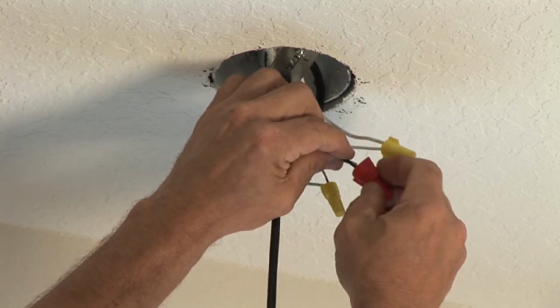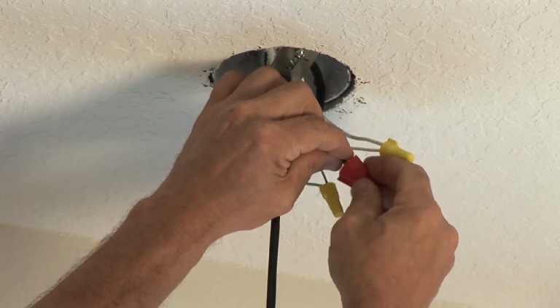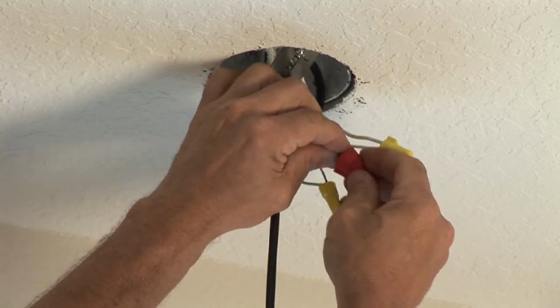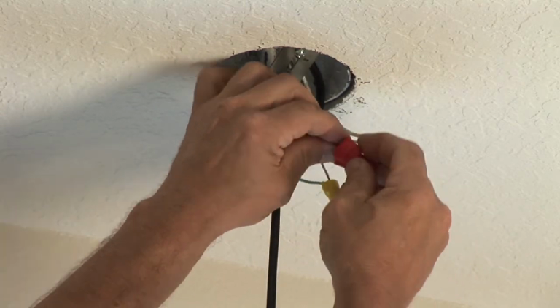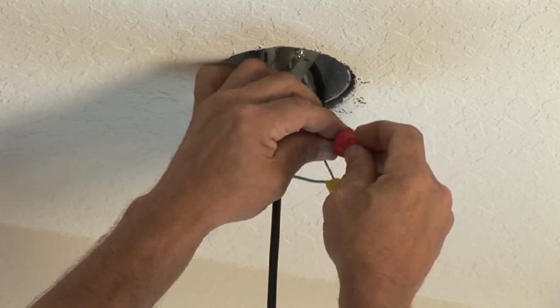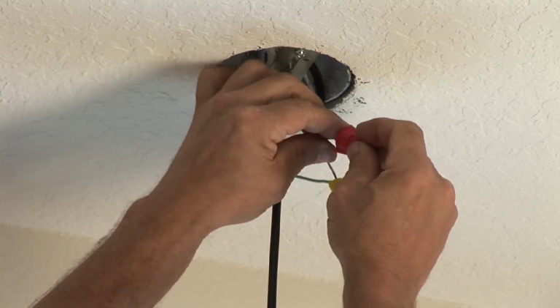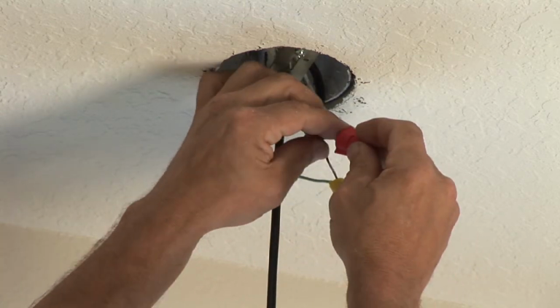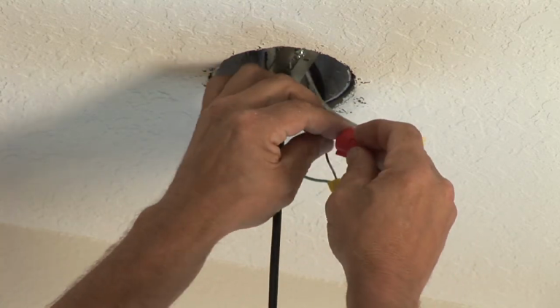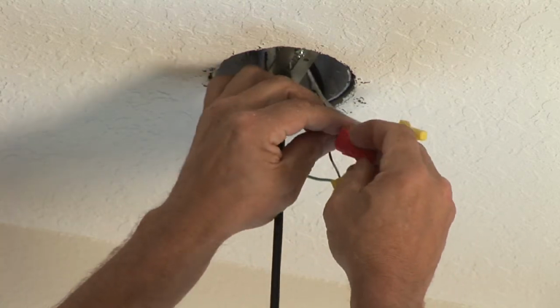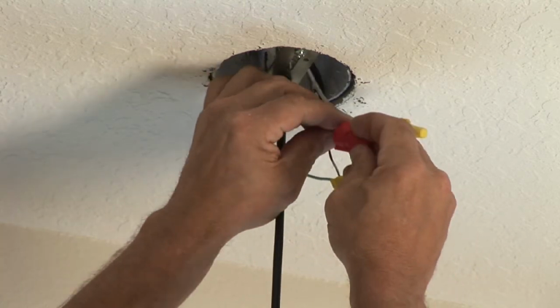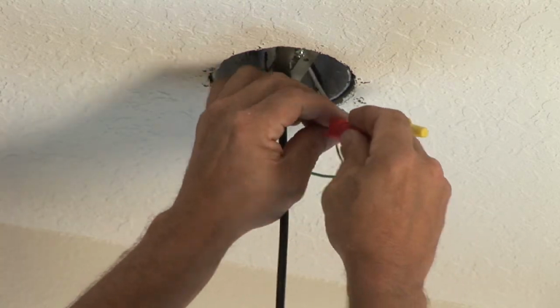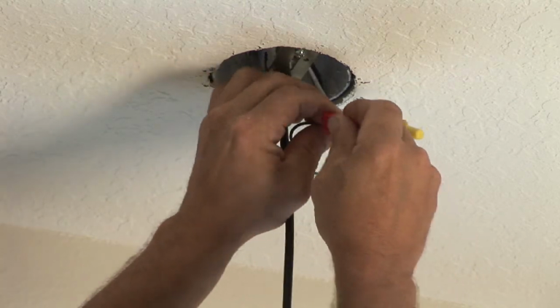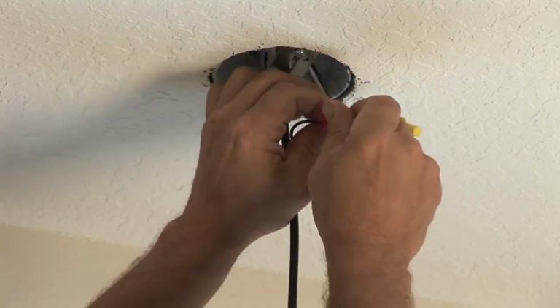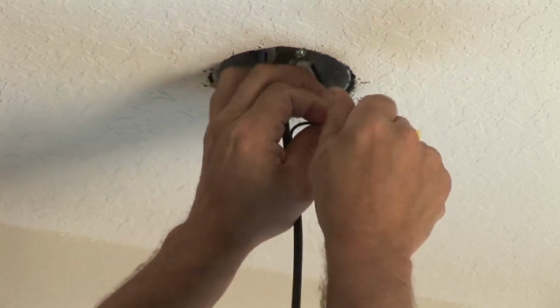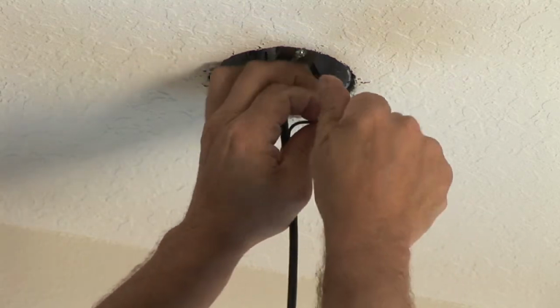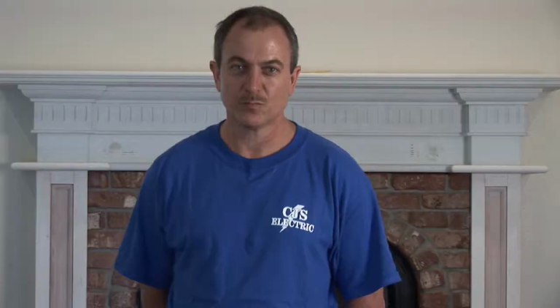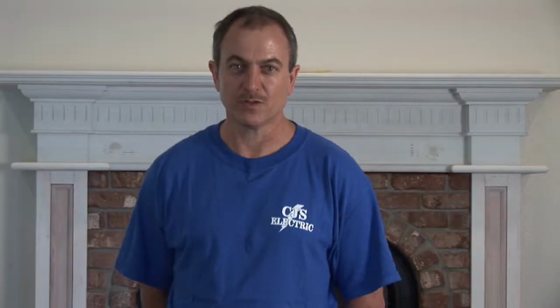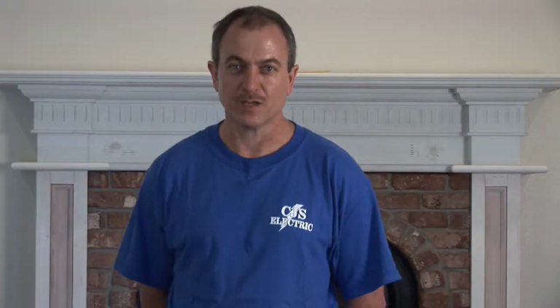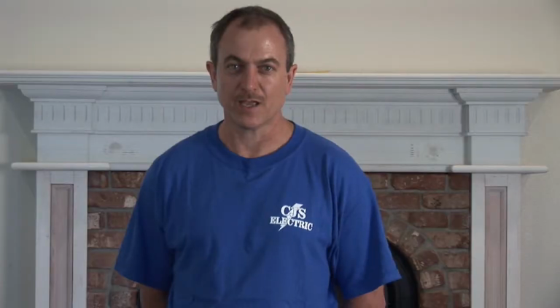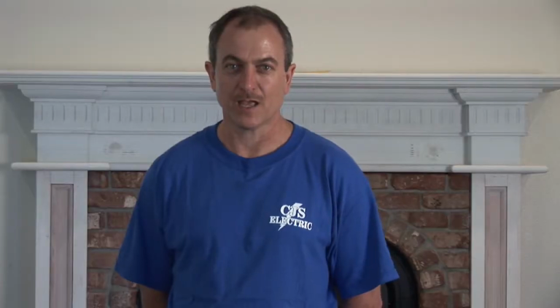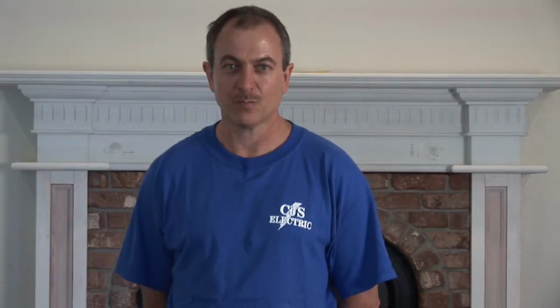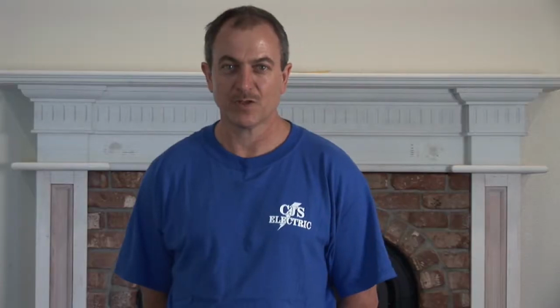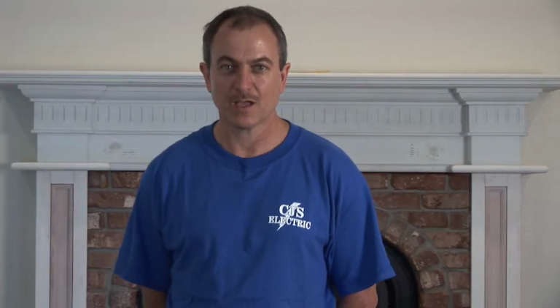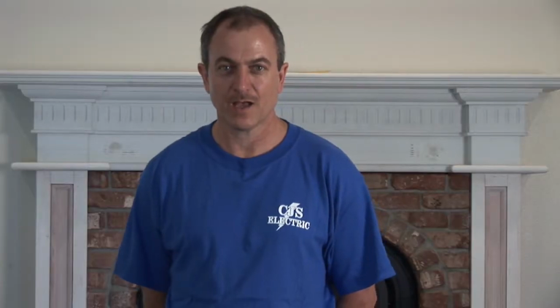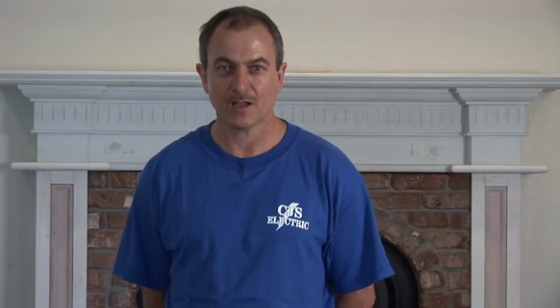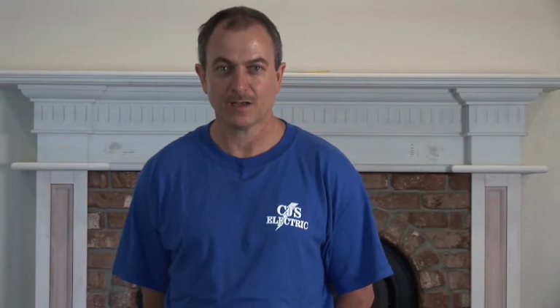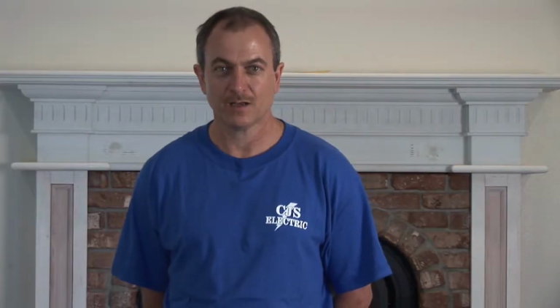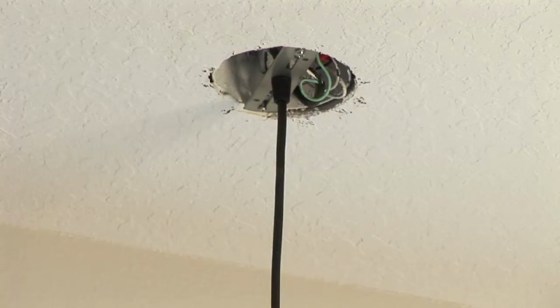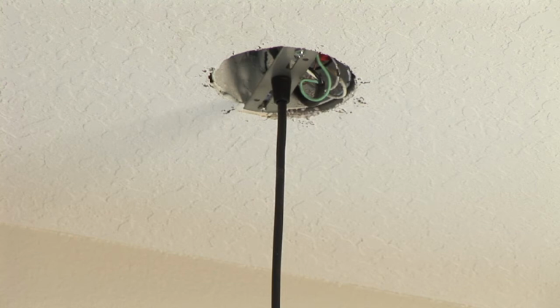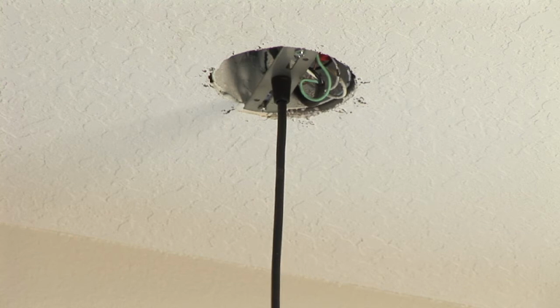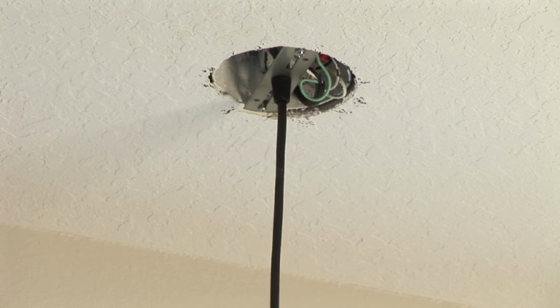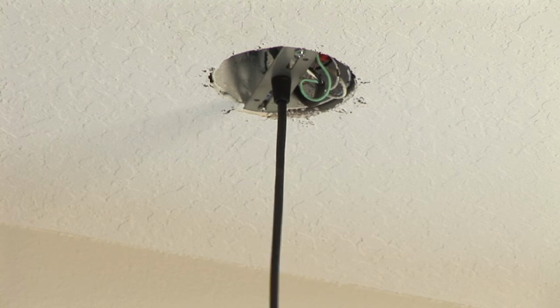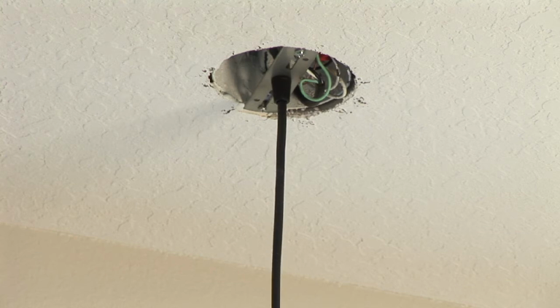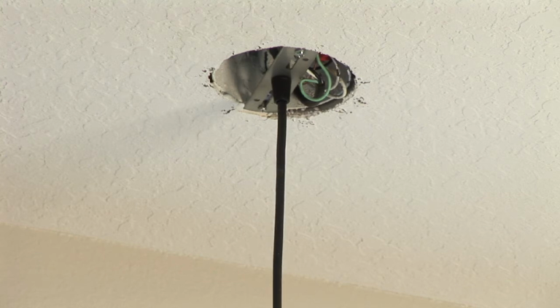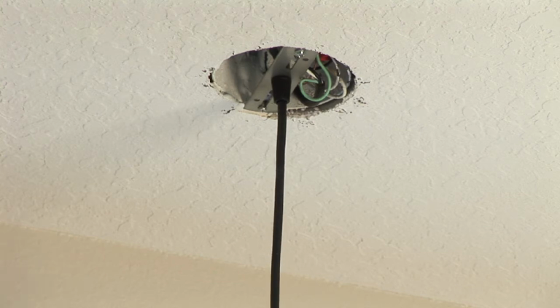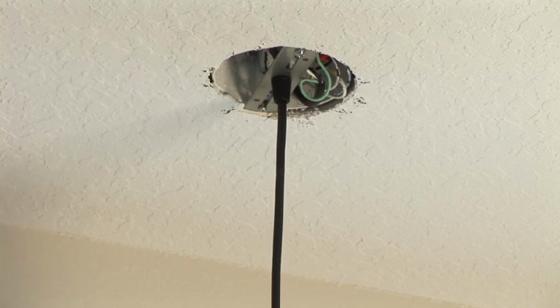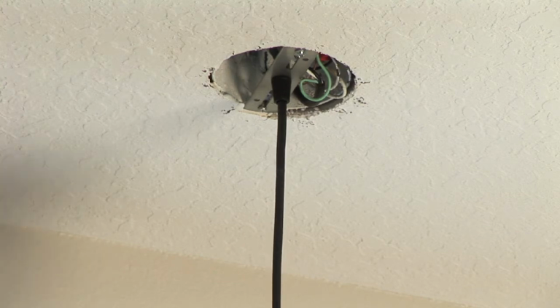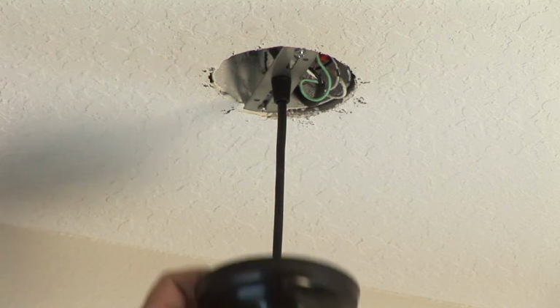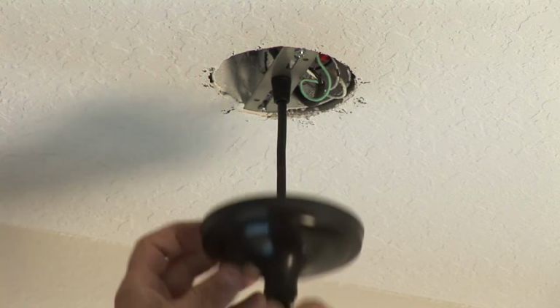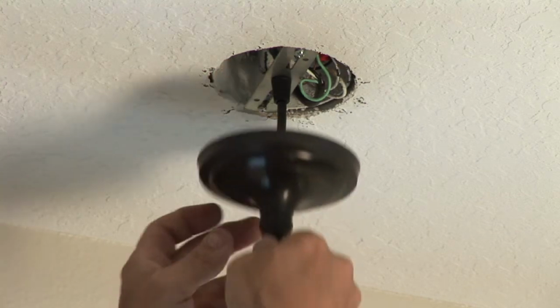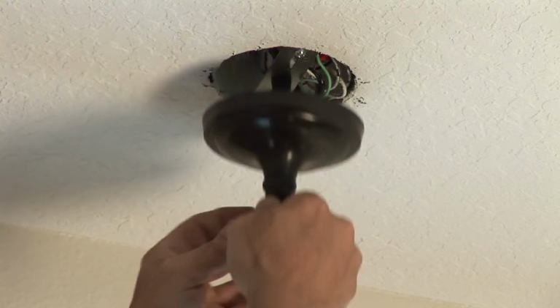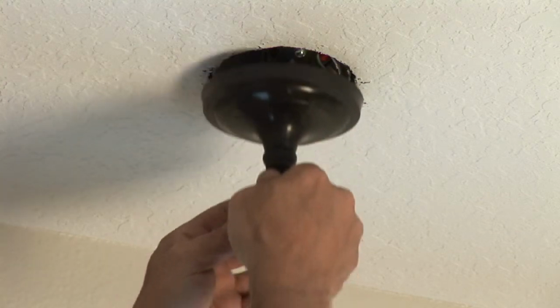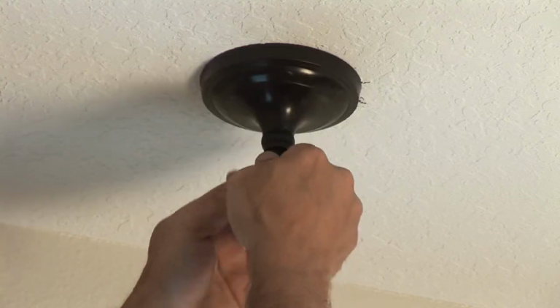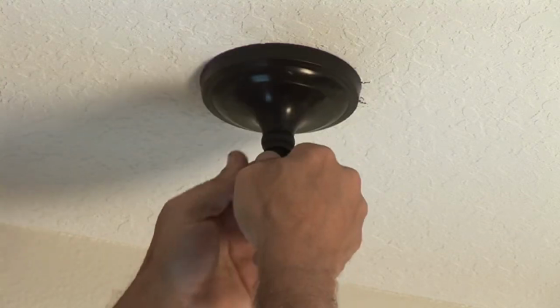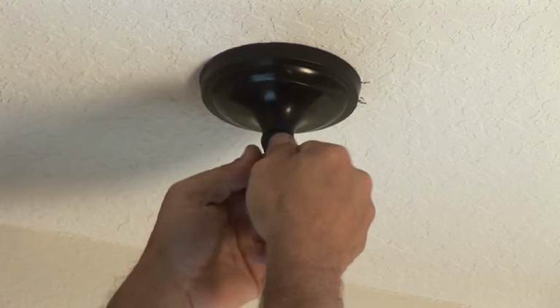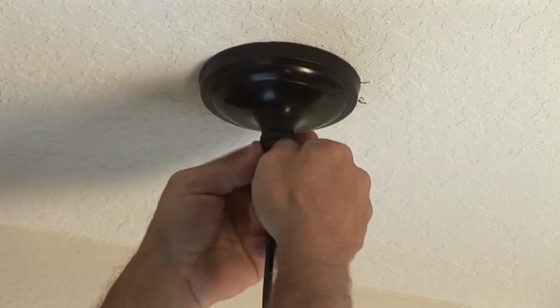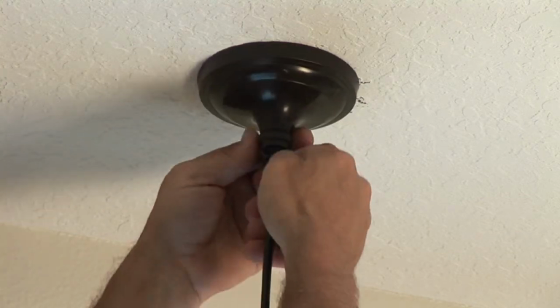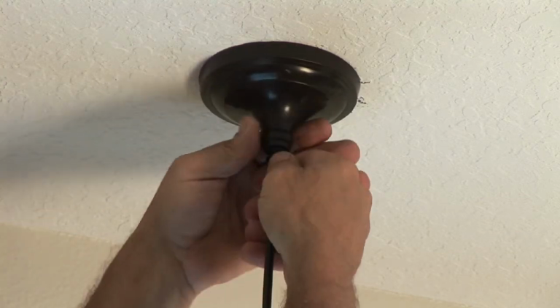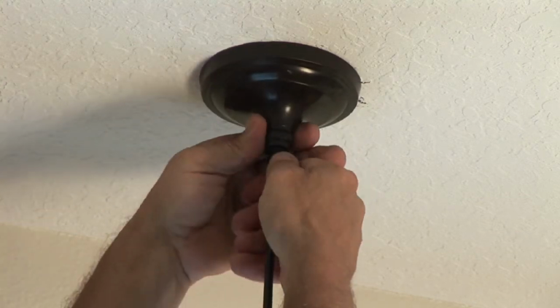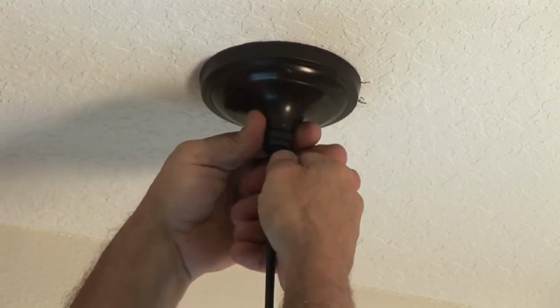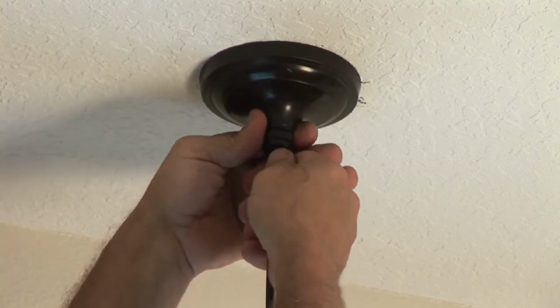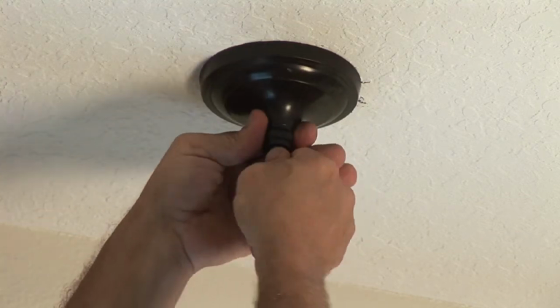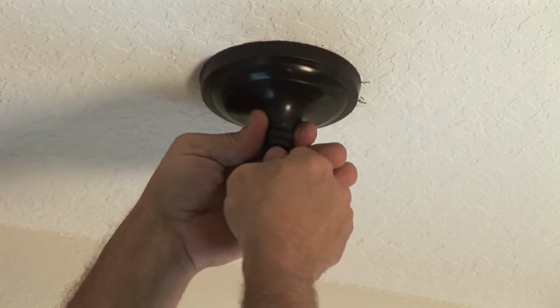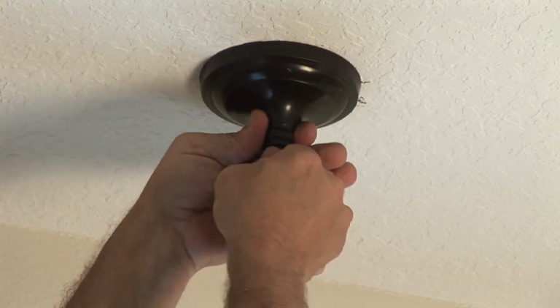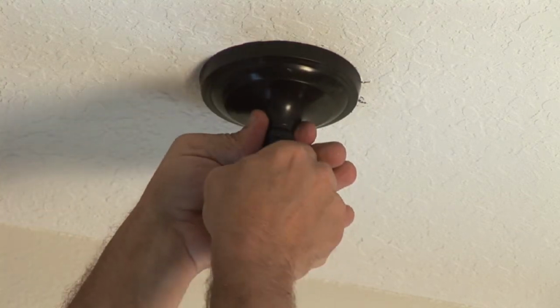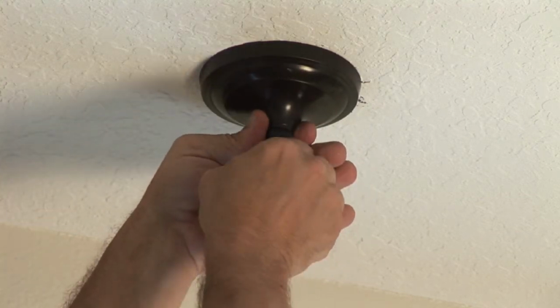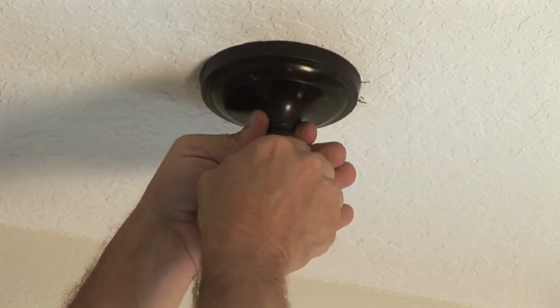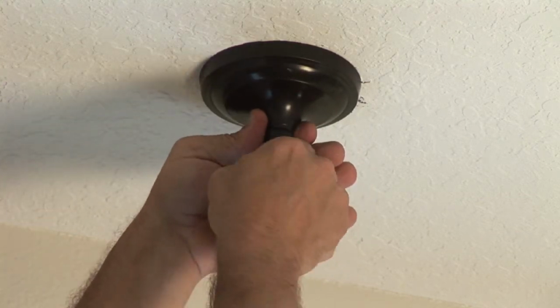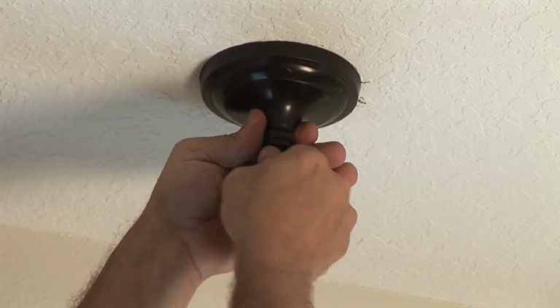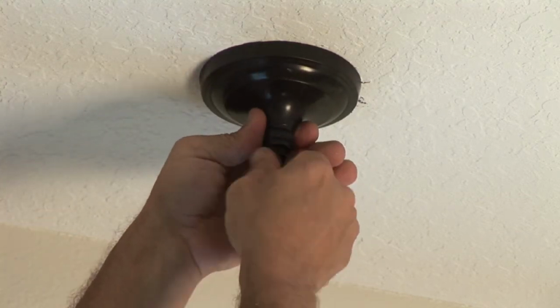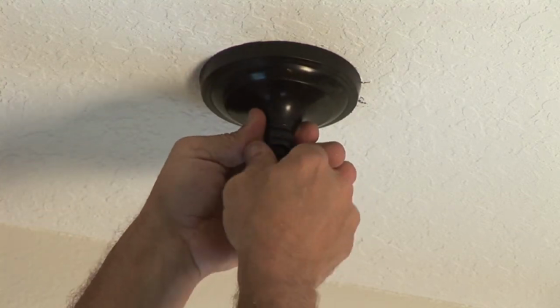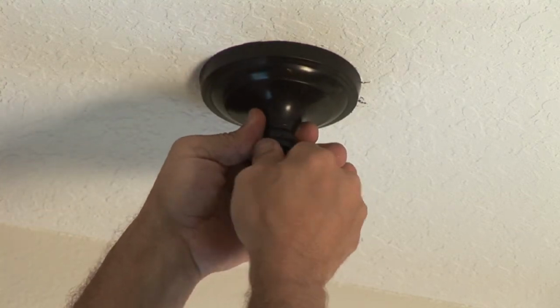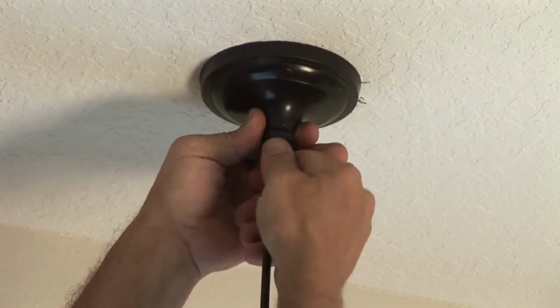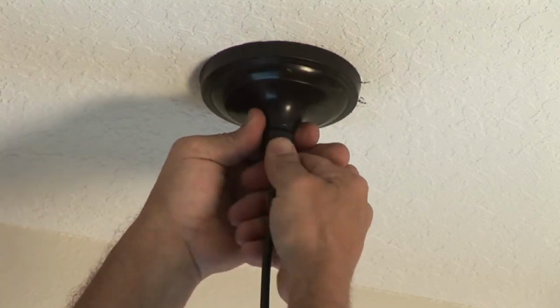Reassemble everything, put the canopy on, and you're done. That is how you change a light fixture in a home.